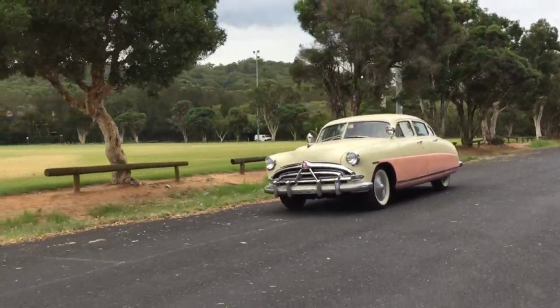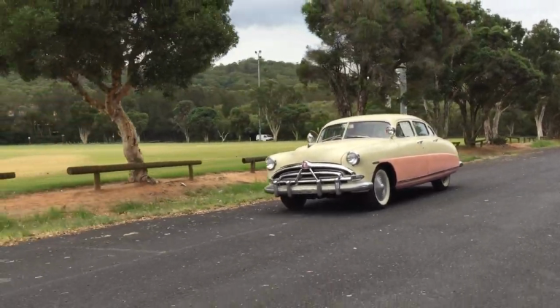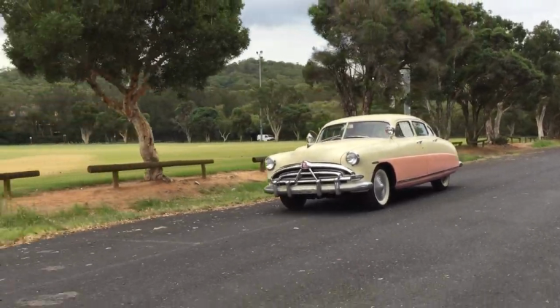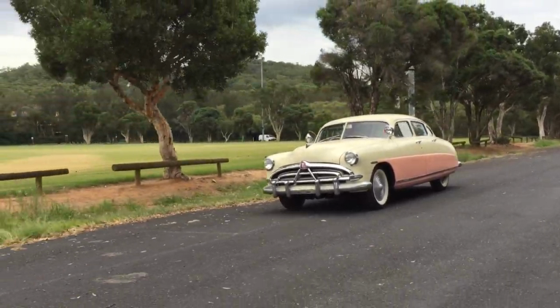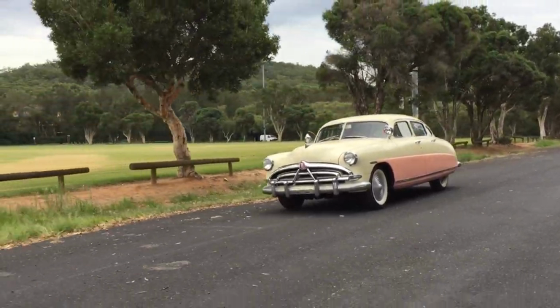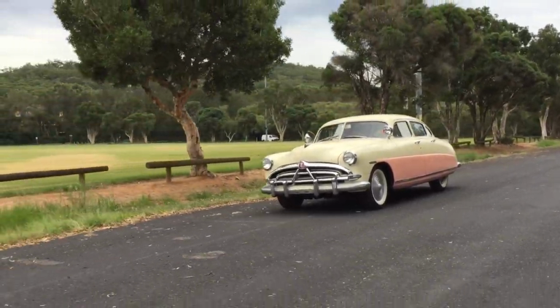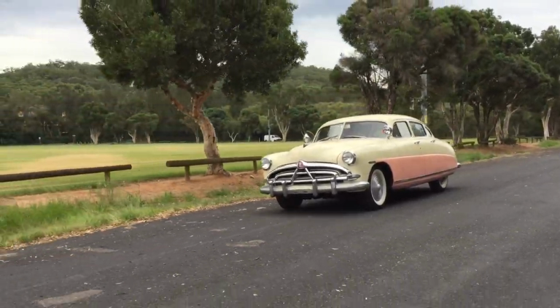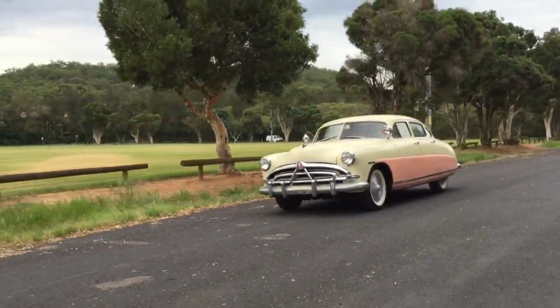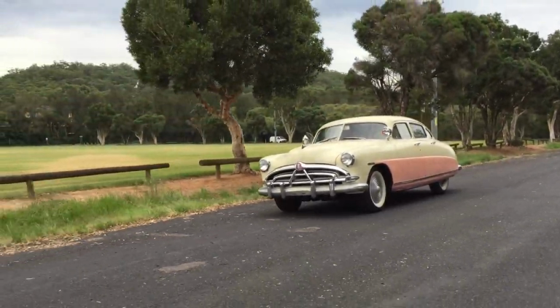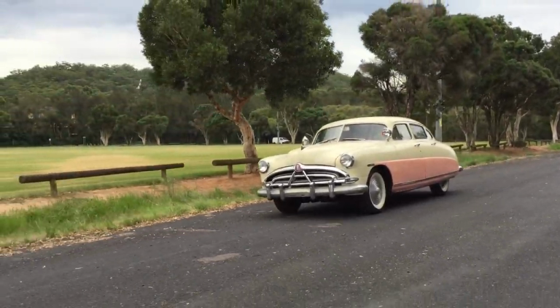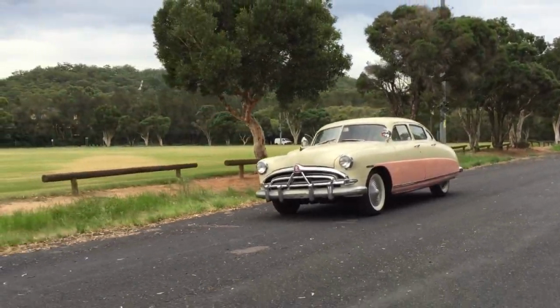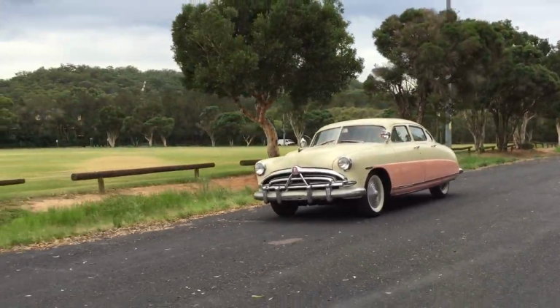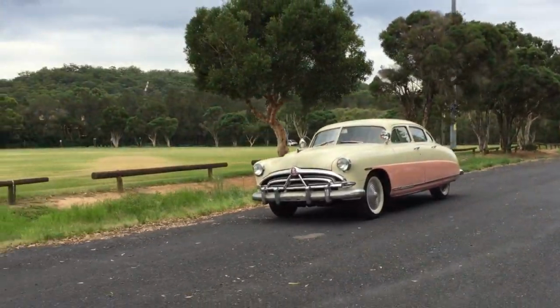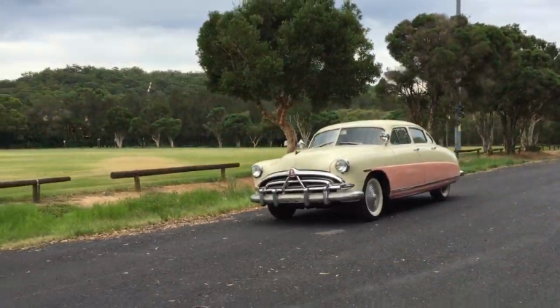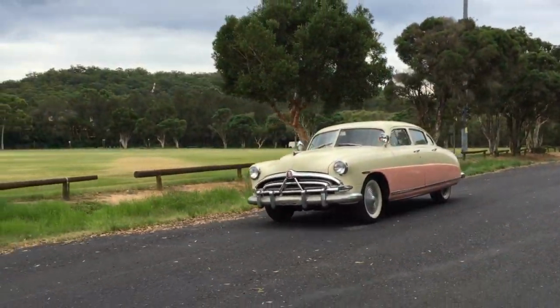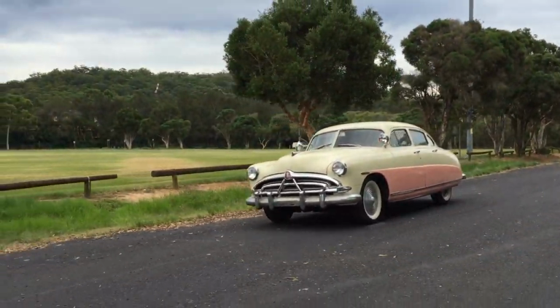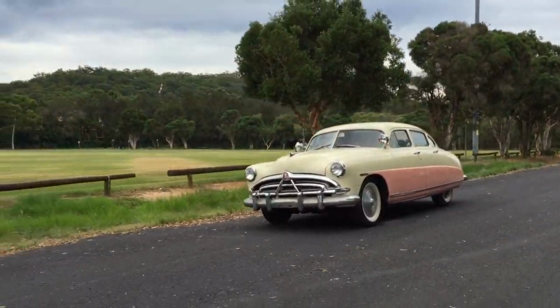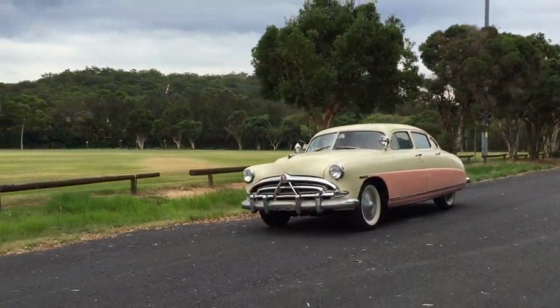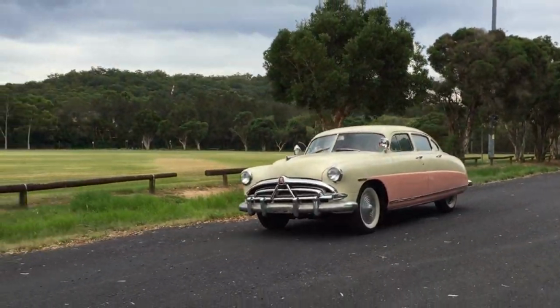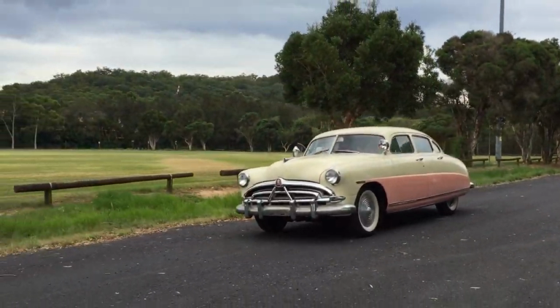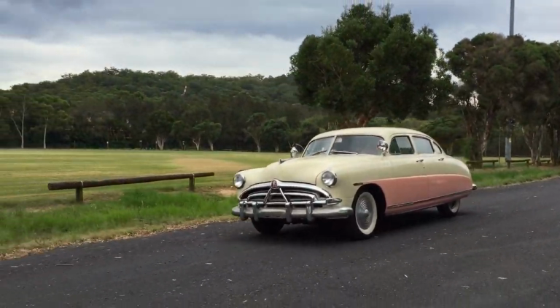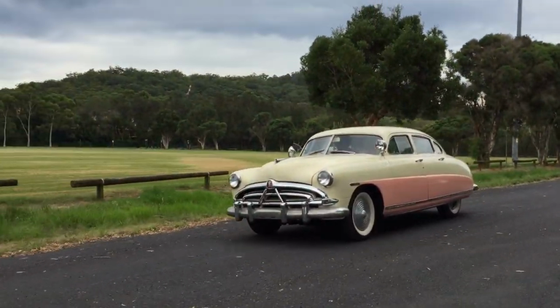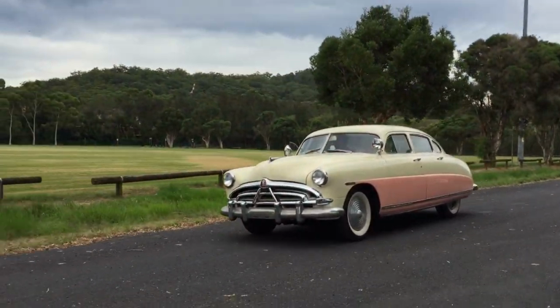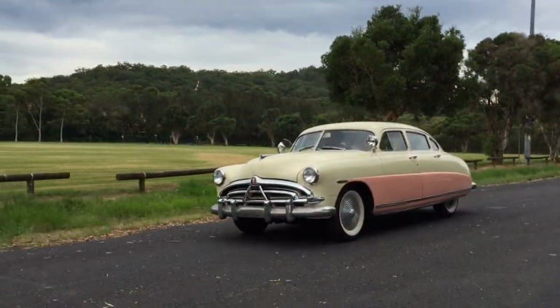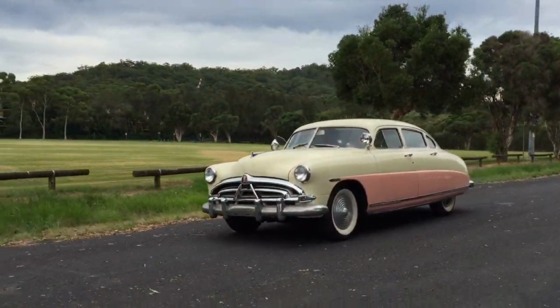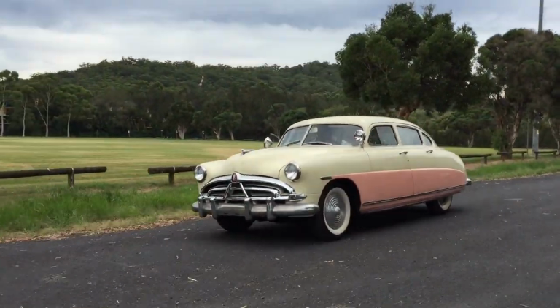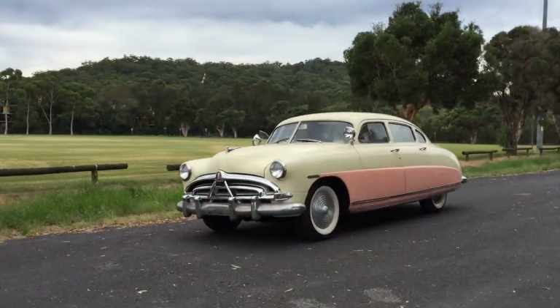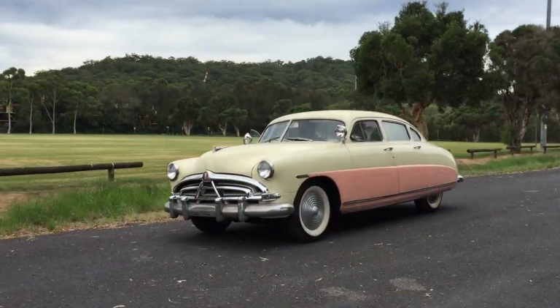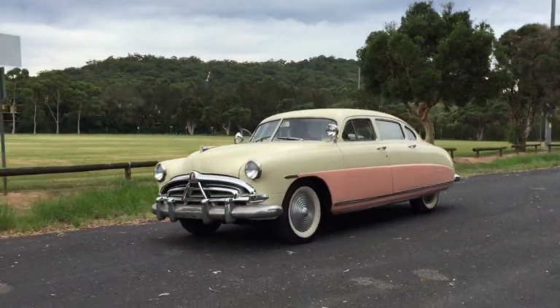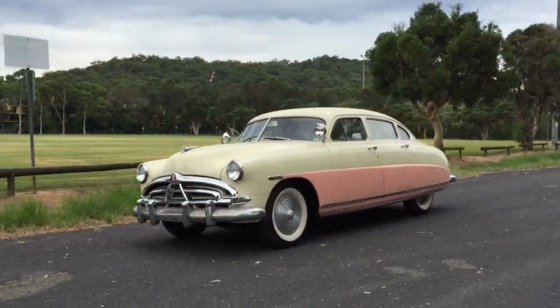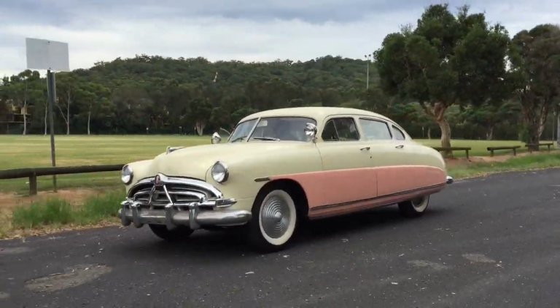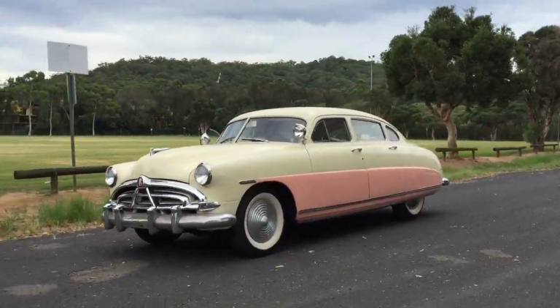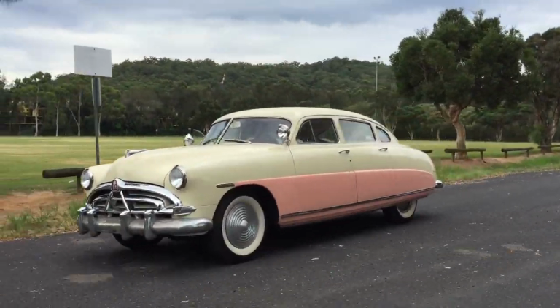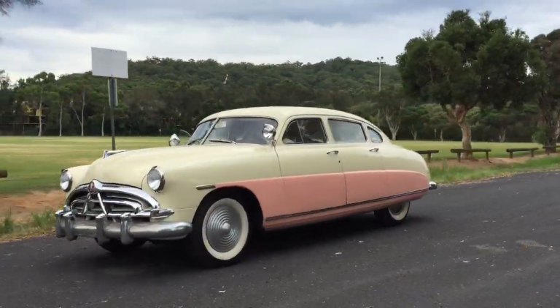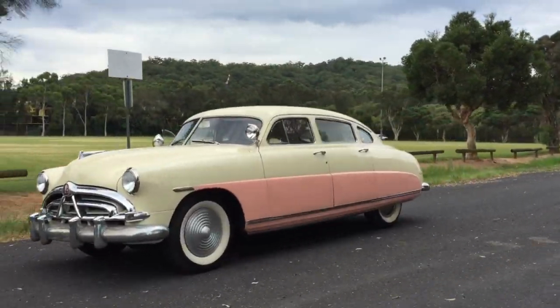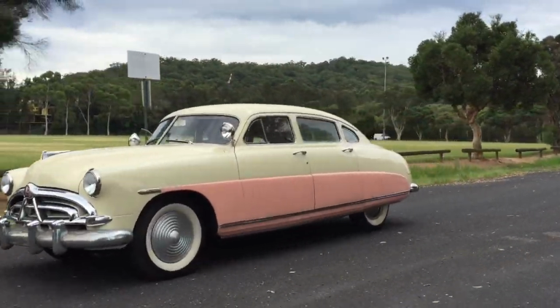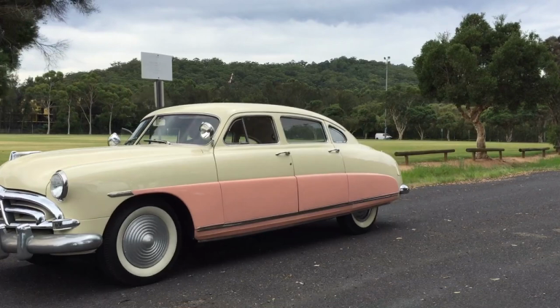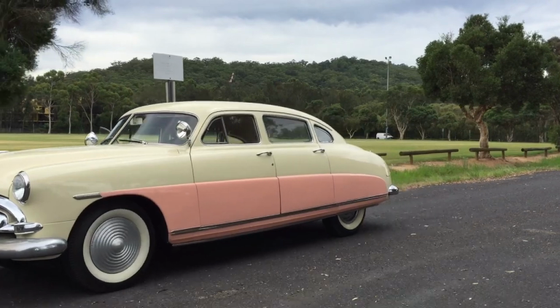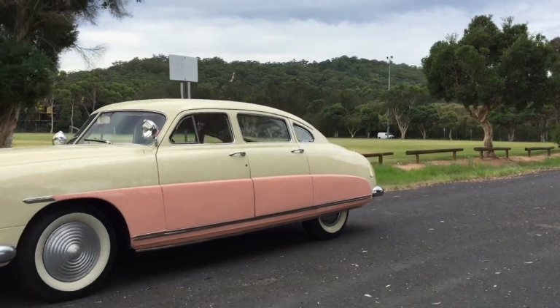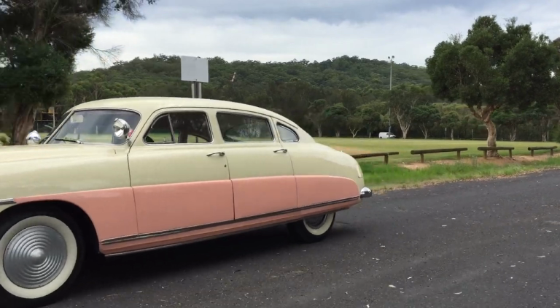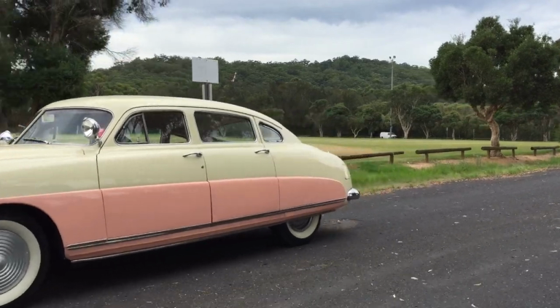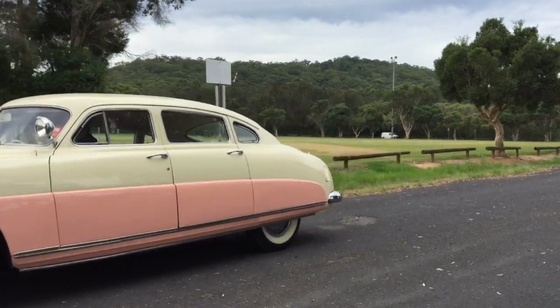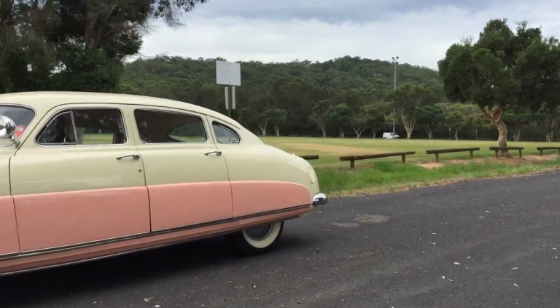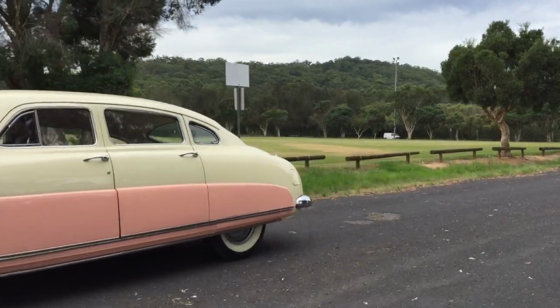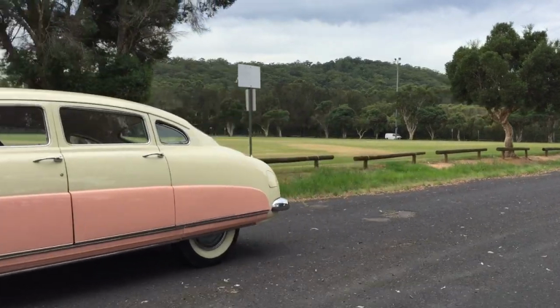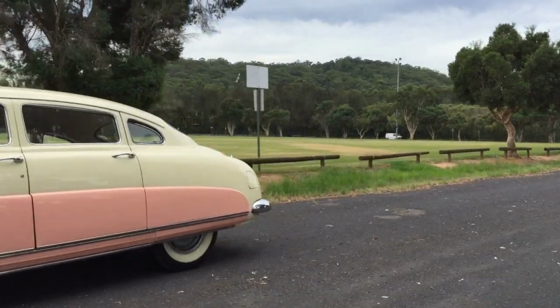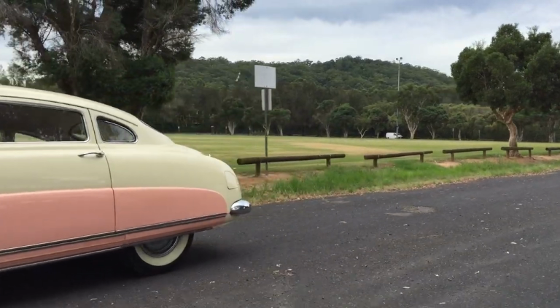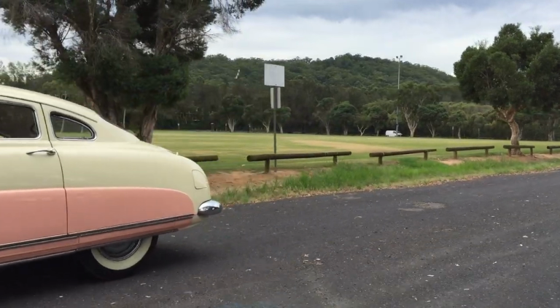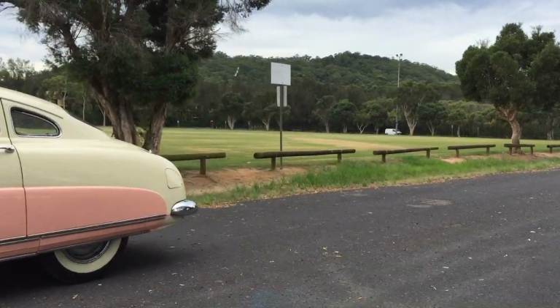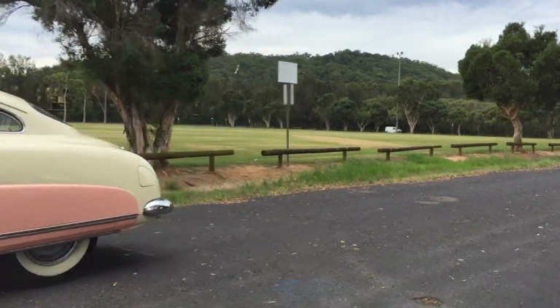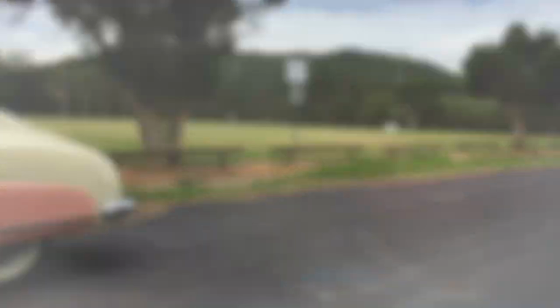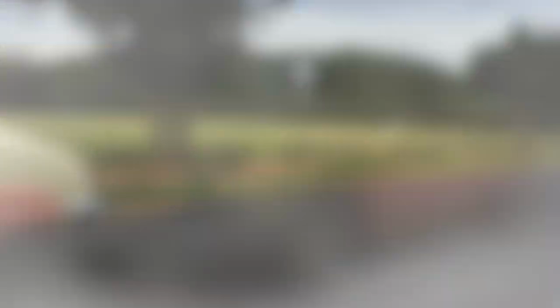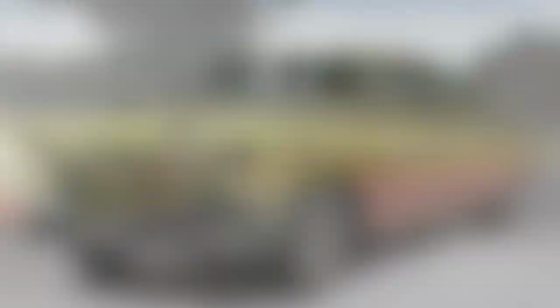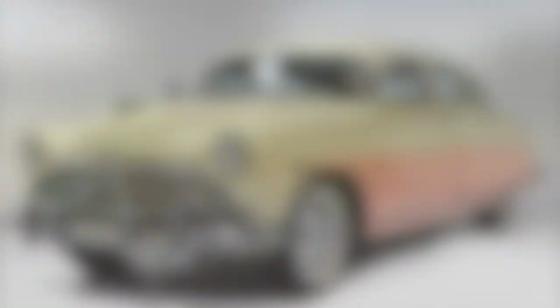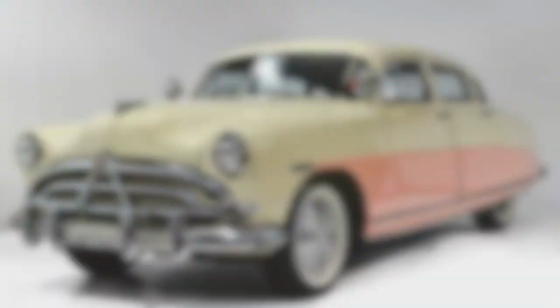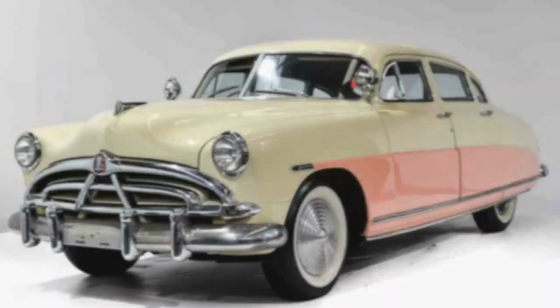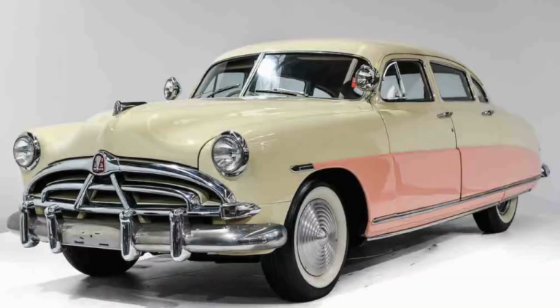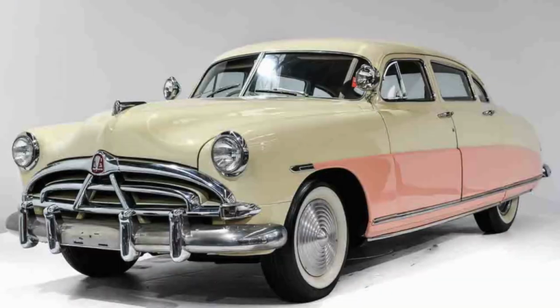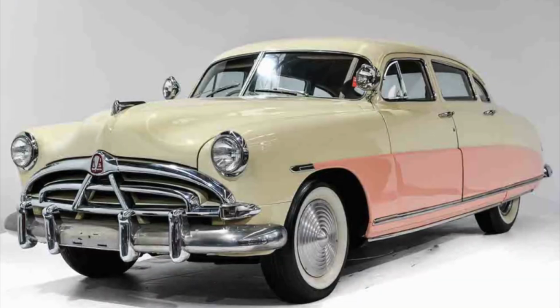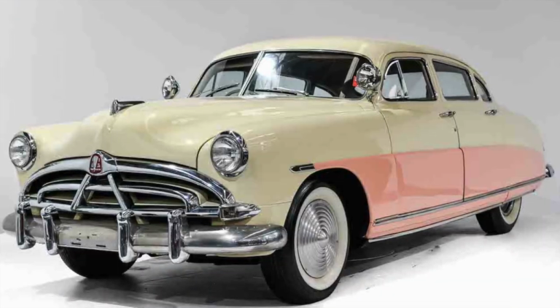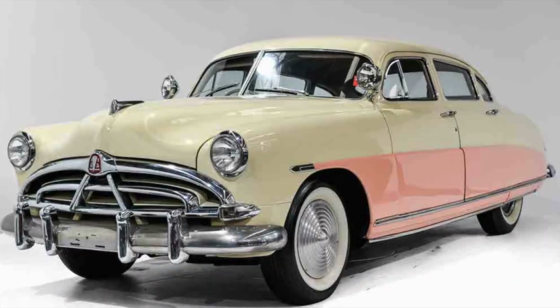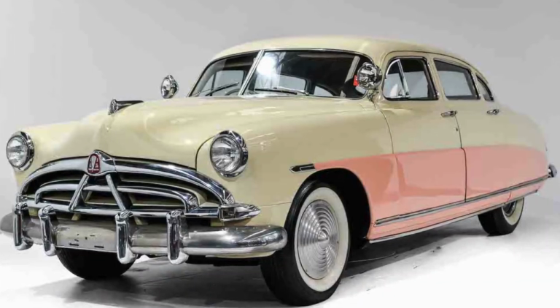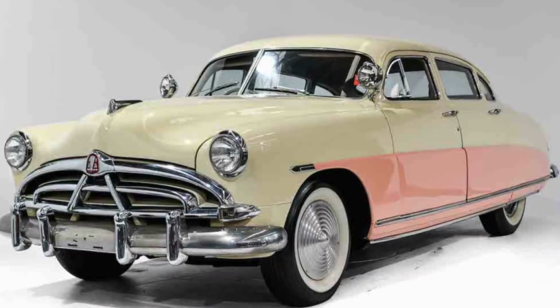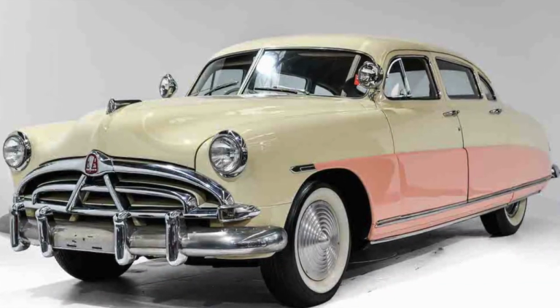This is a very rare car and it's in beautiful condition. Have a look at the art deco style.